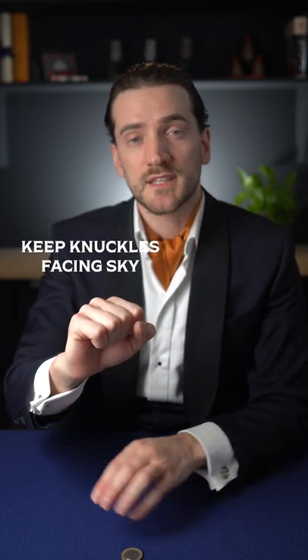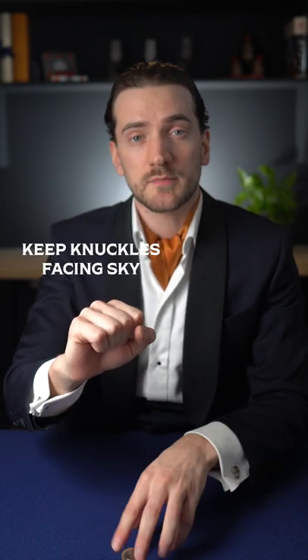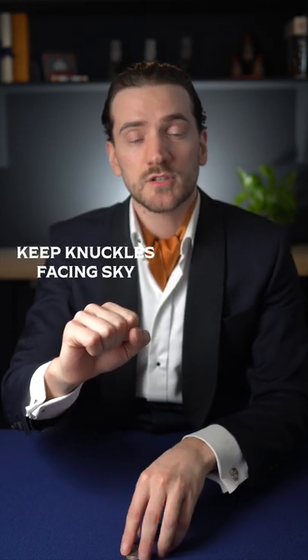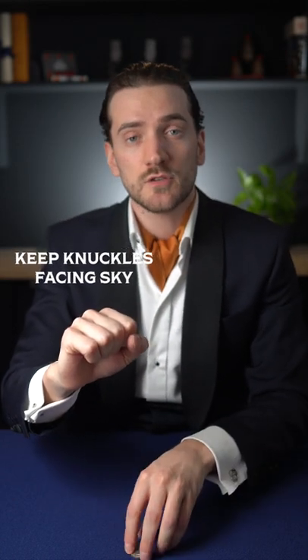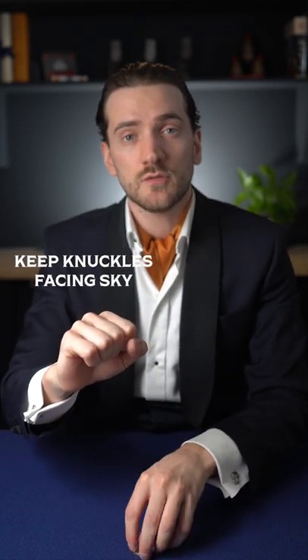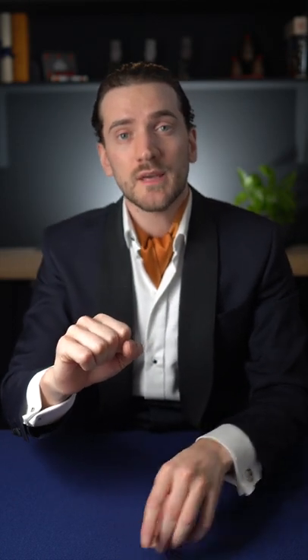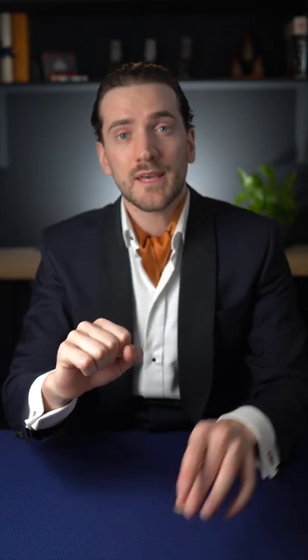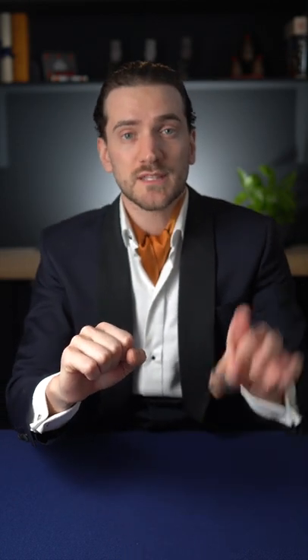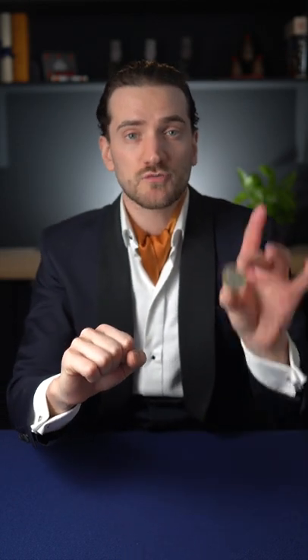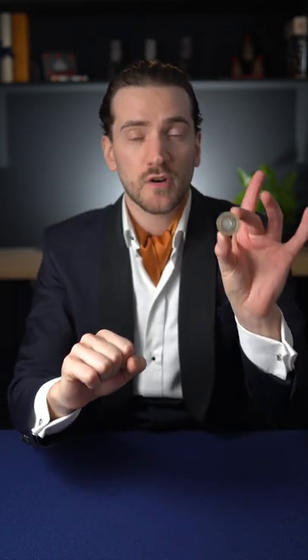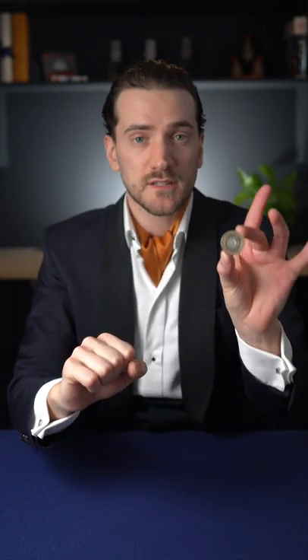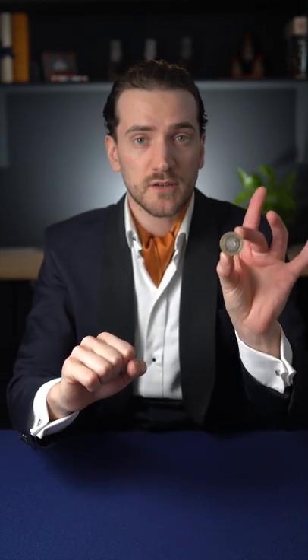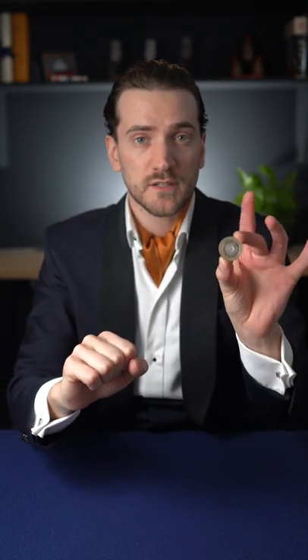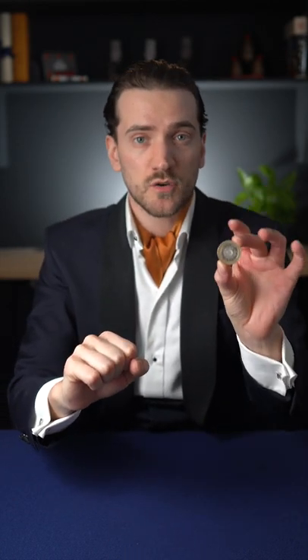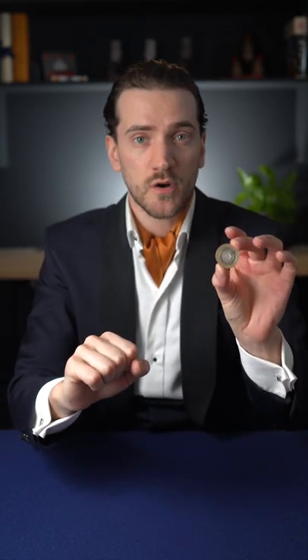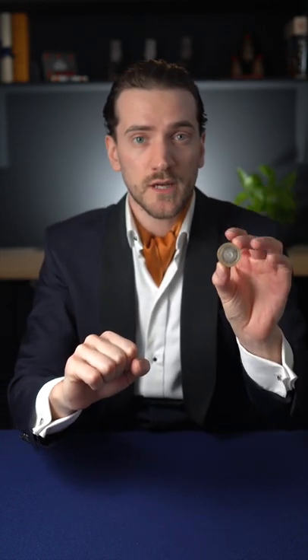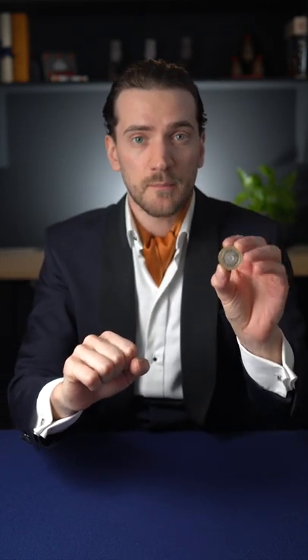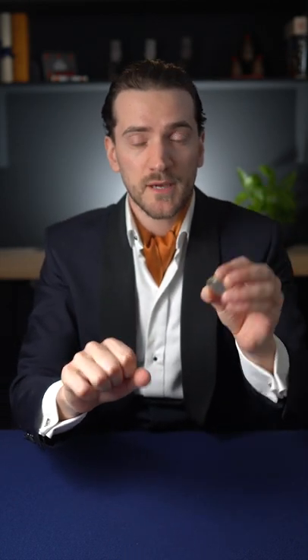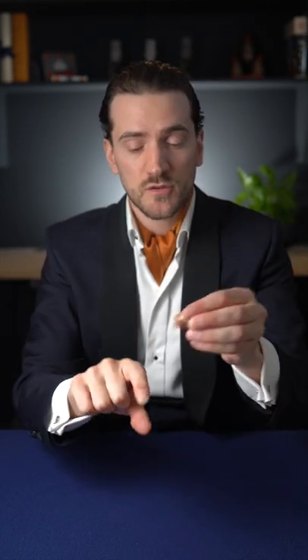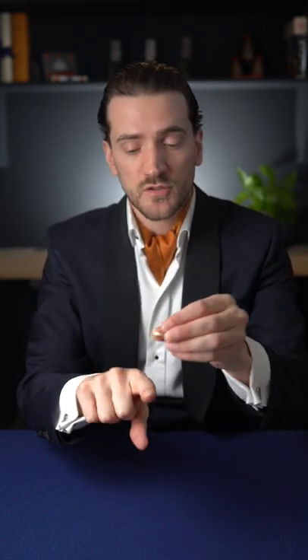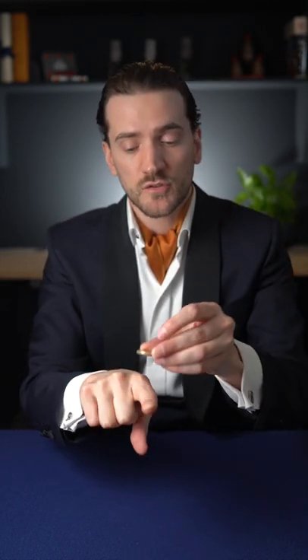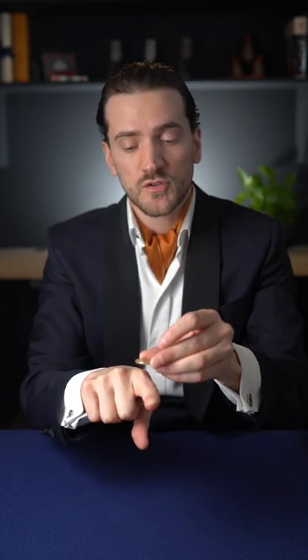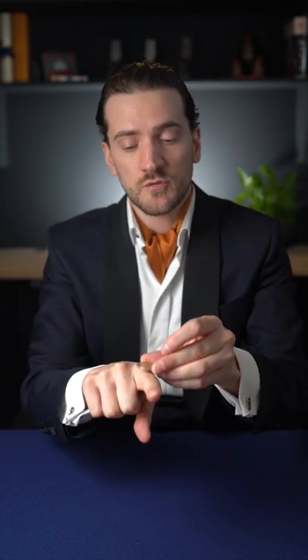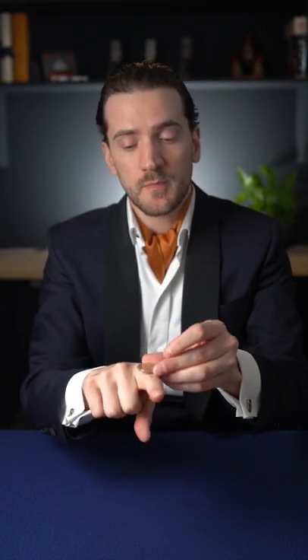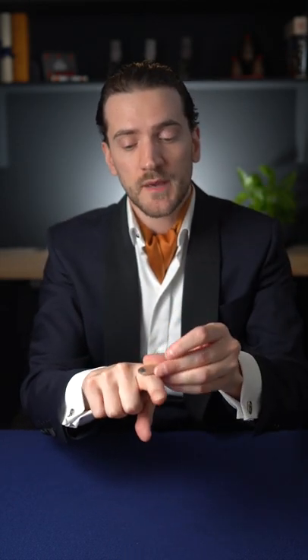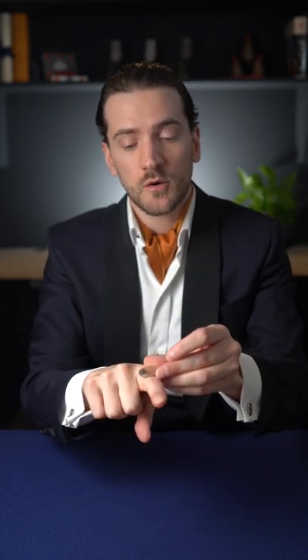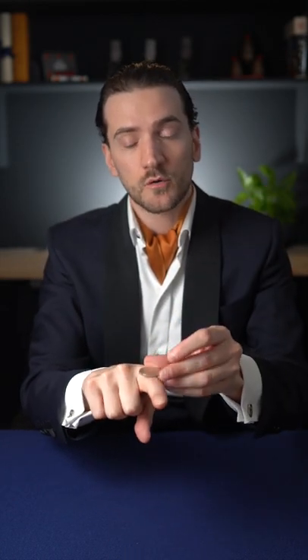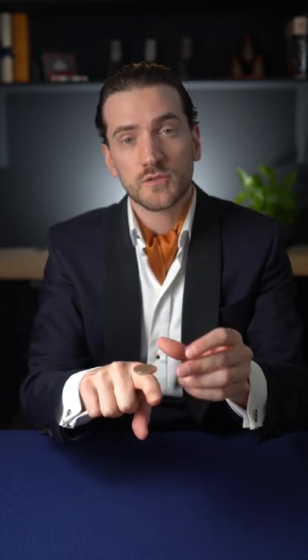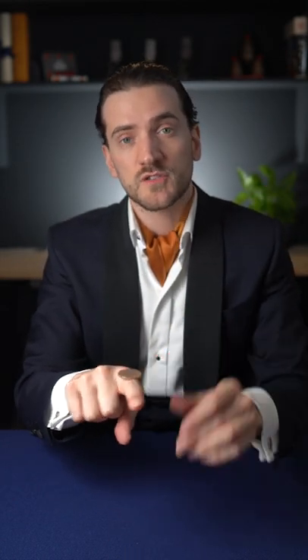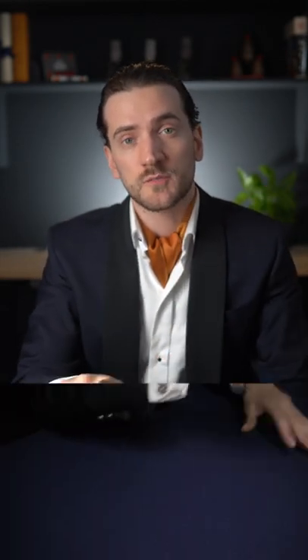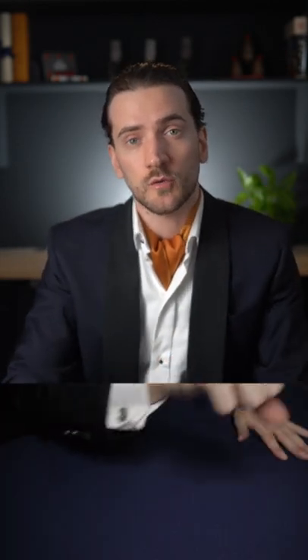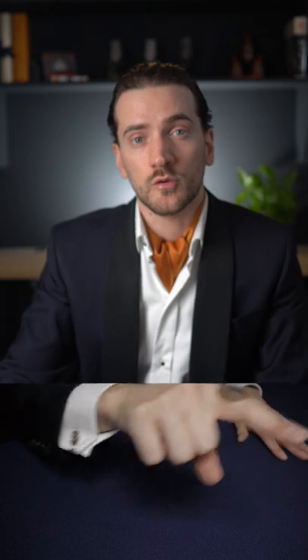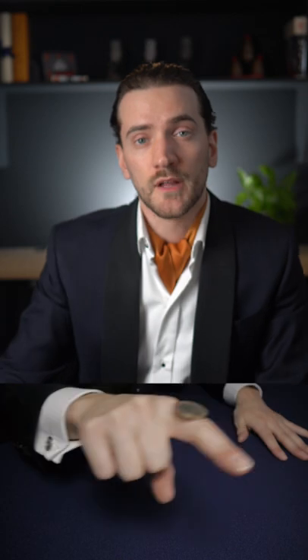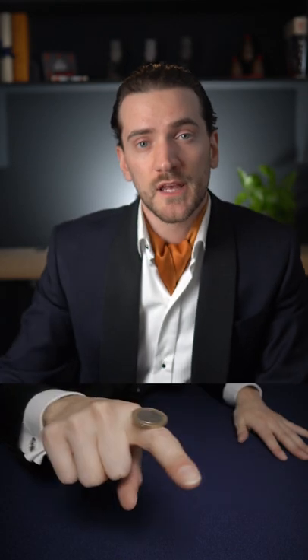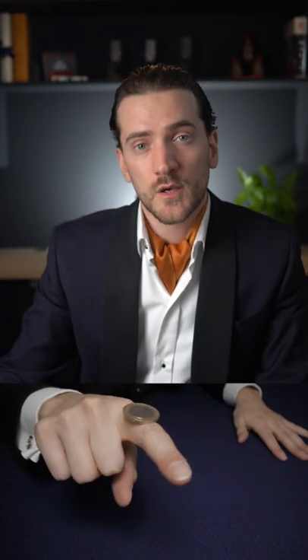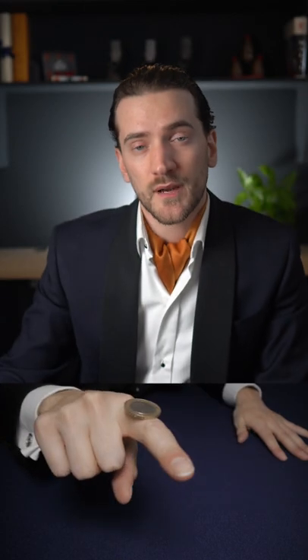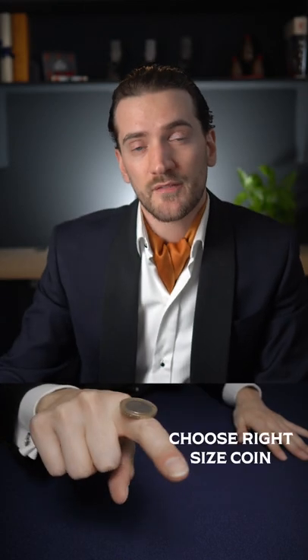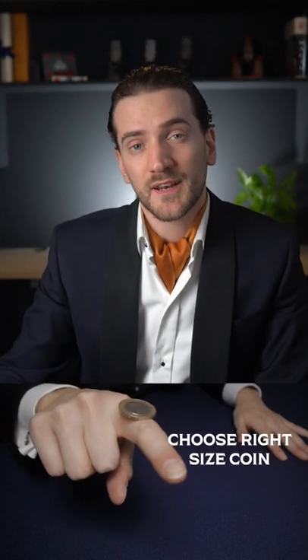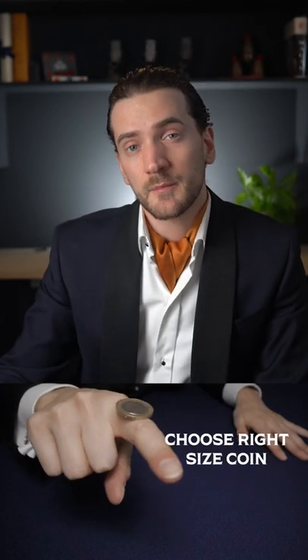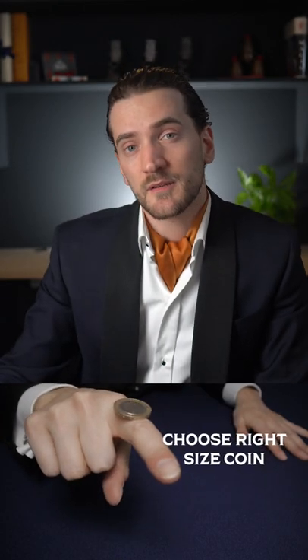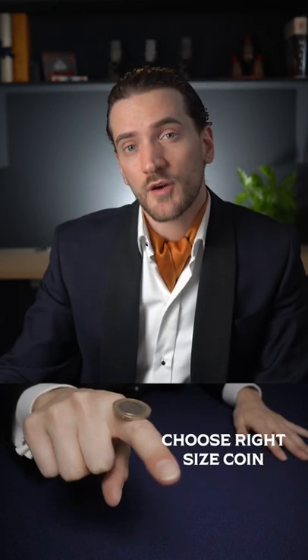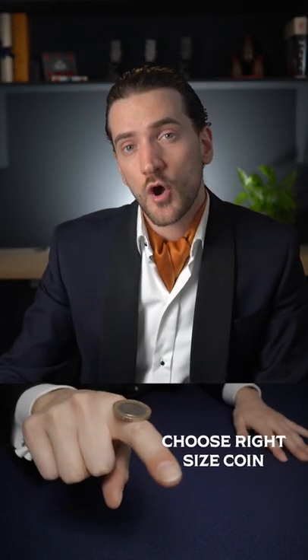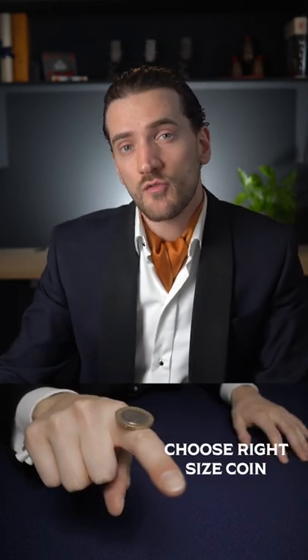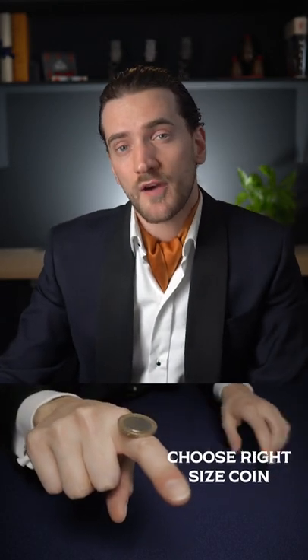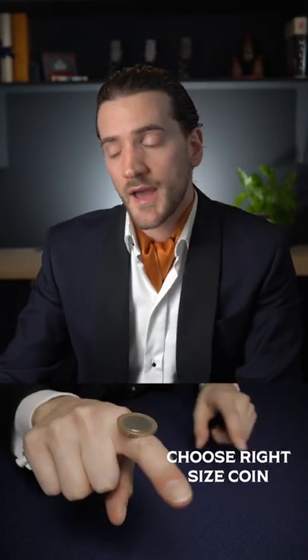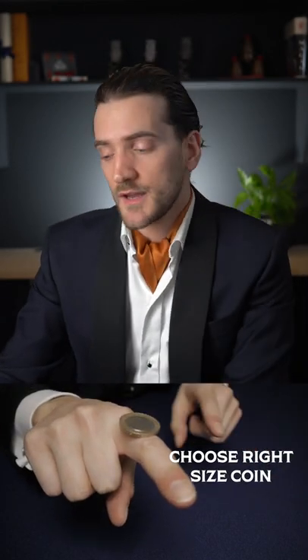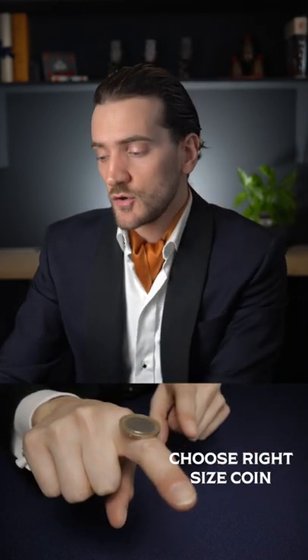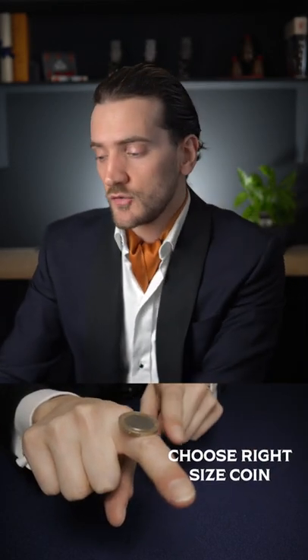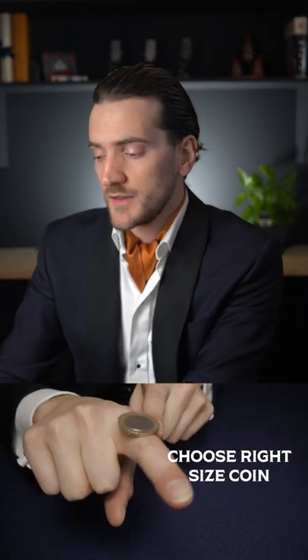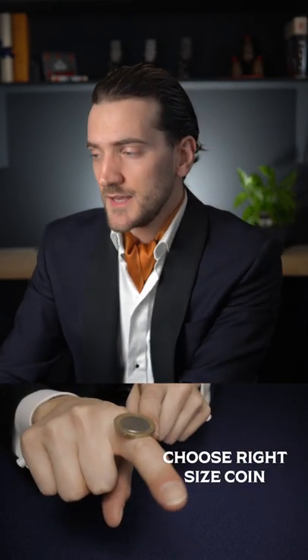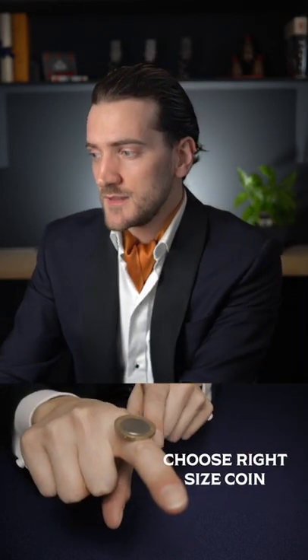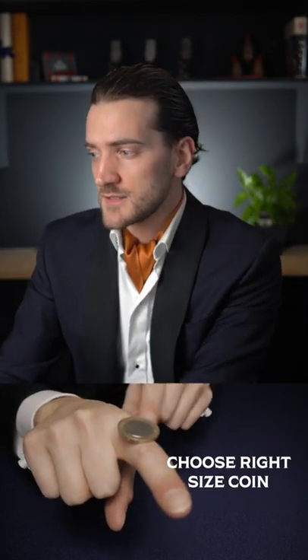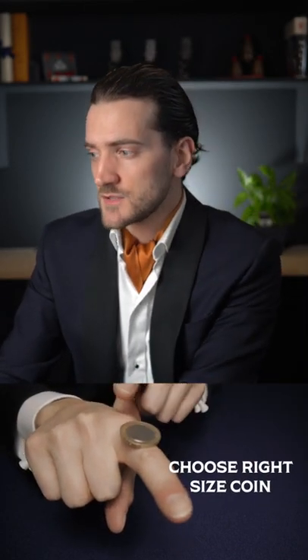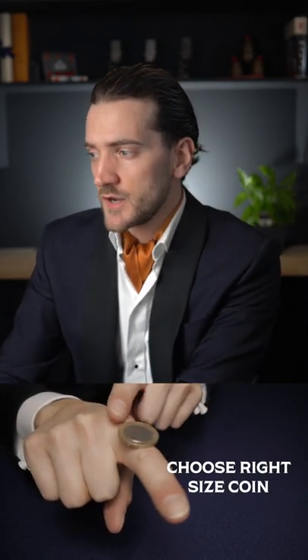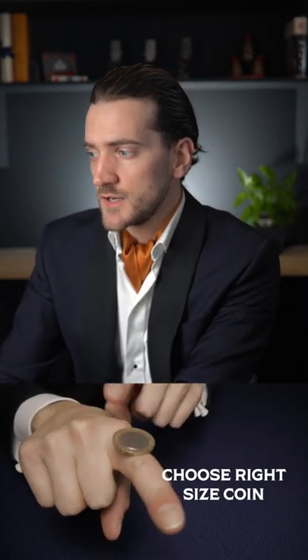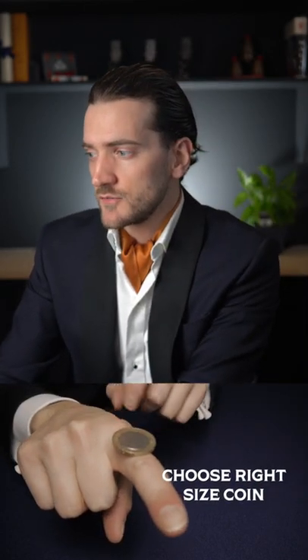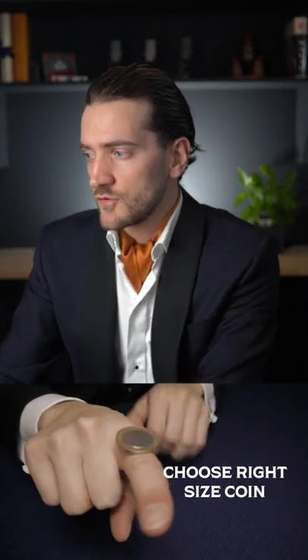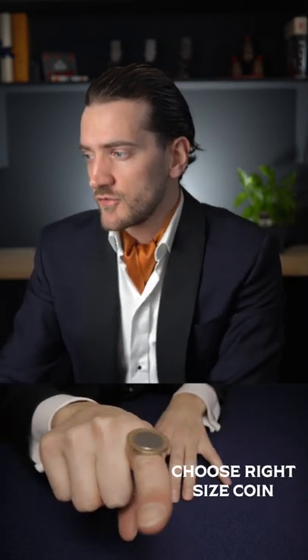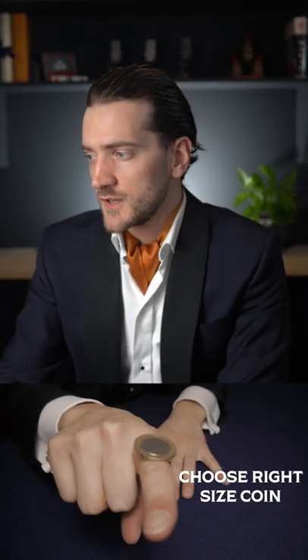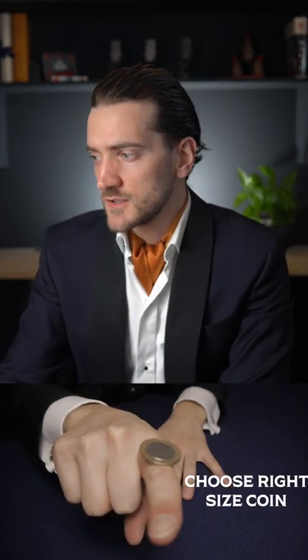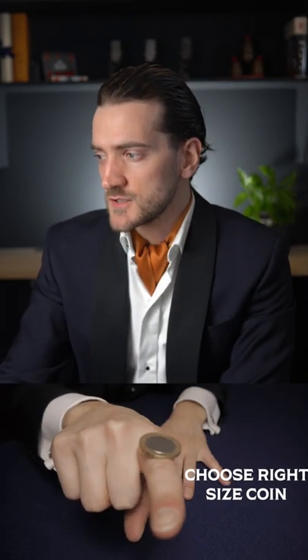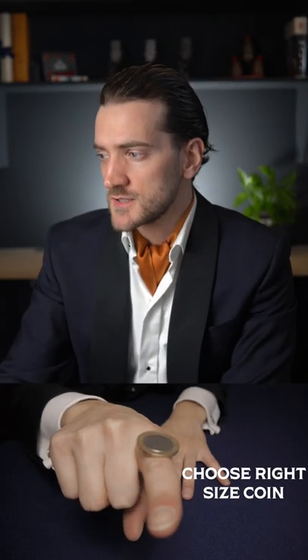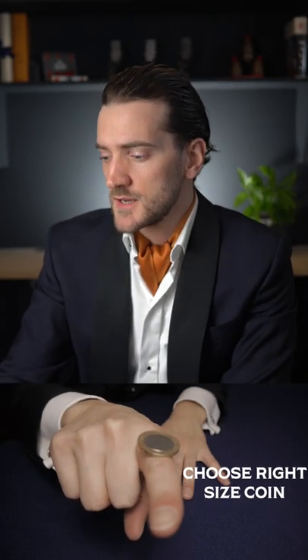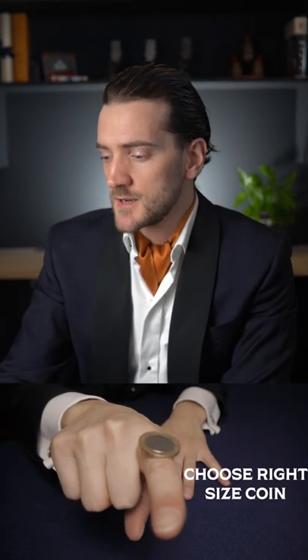Step two is the right size coin. Make sure it's not too big or too small. You want to have a little bit of an overhang on either side of your finger just here.